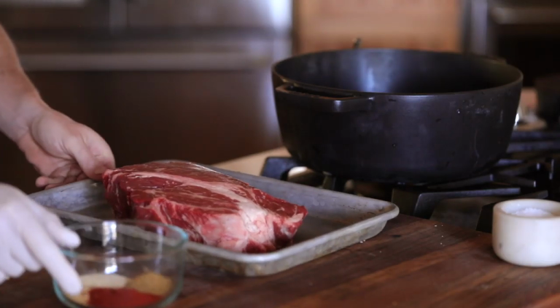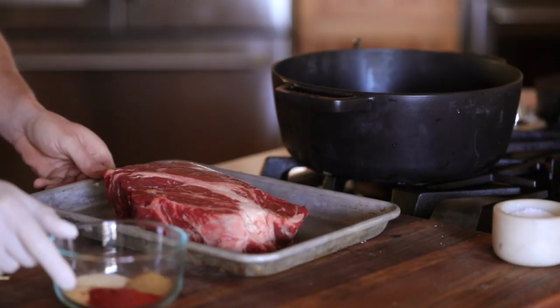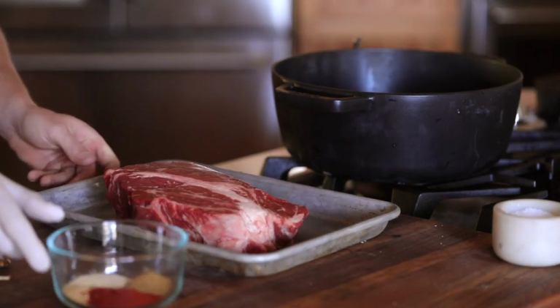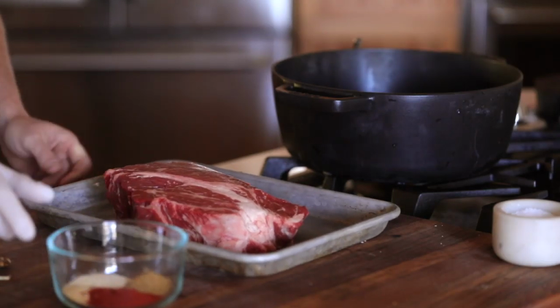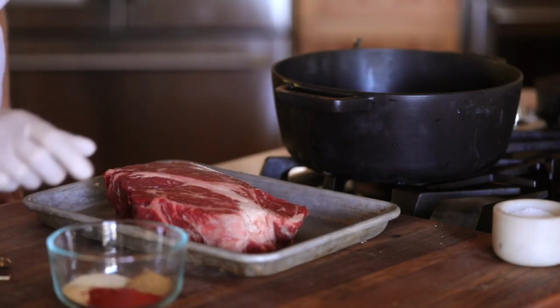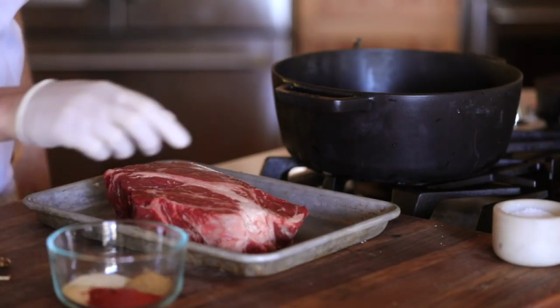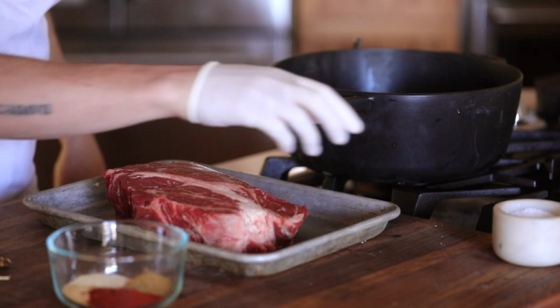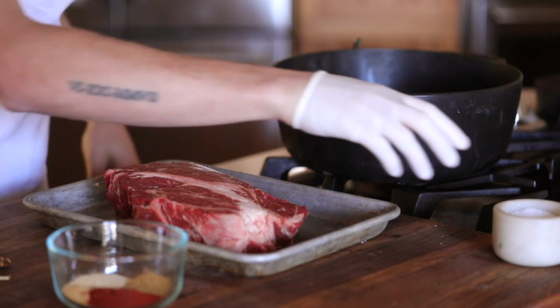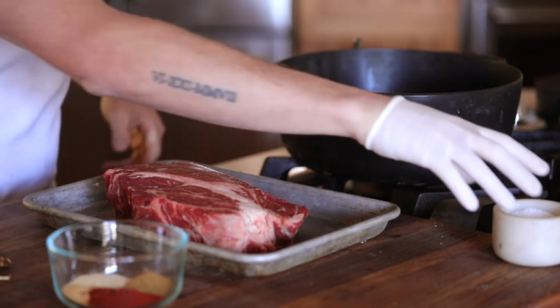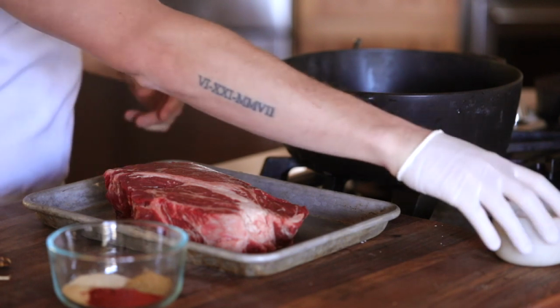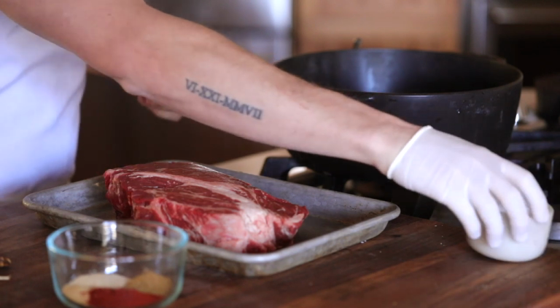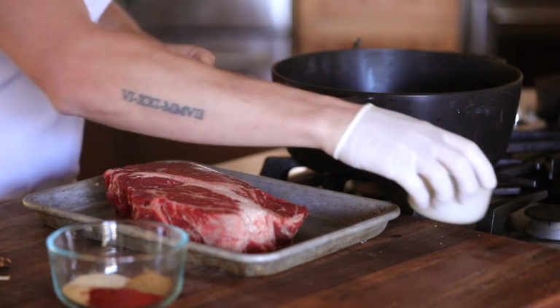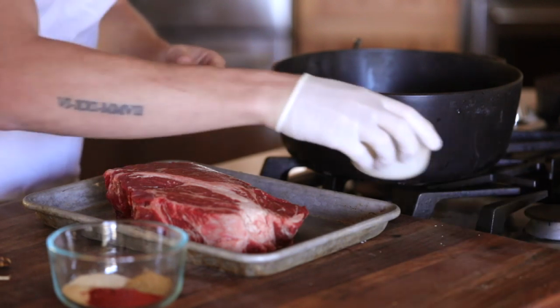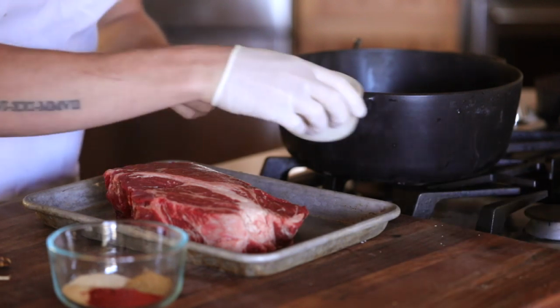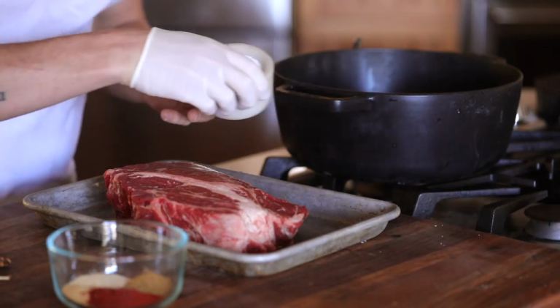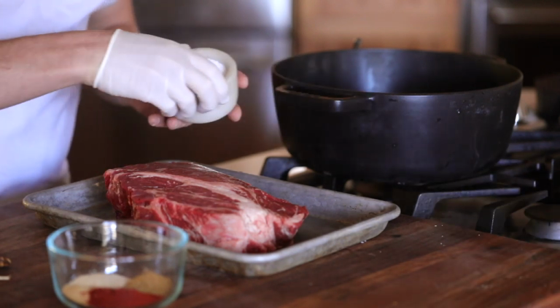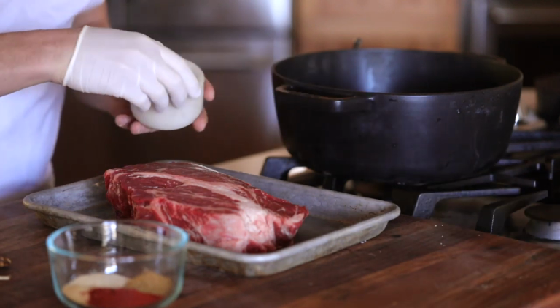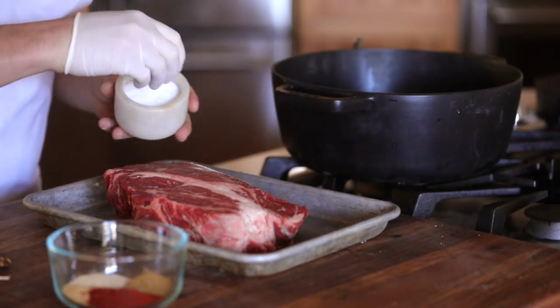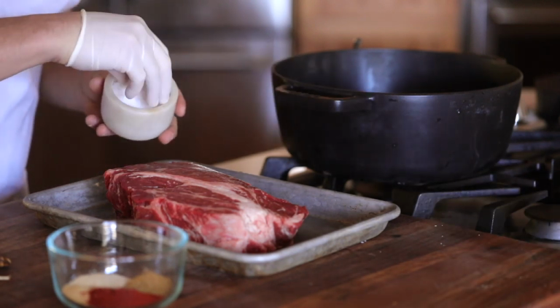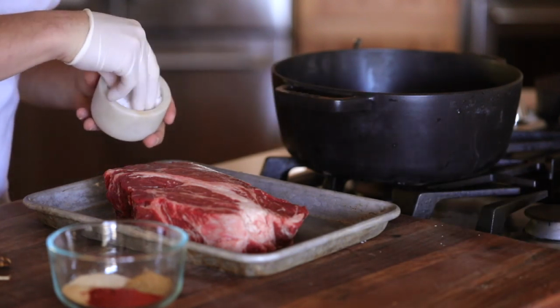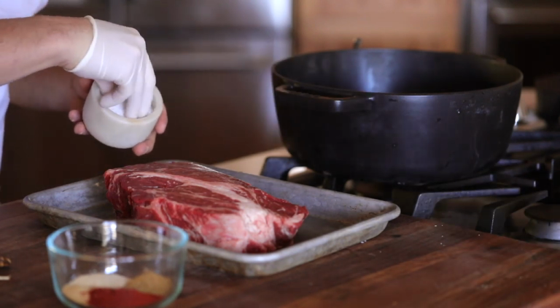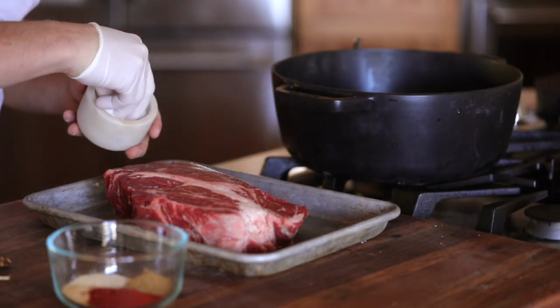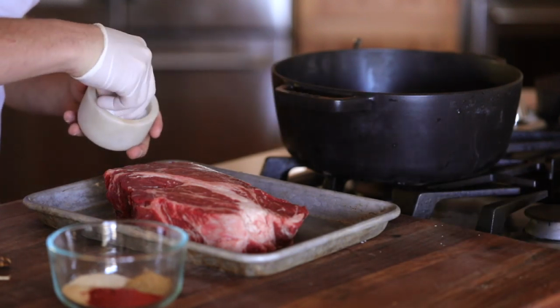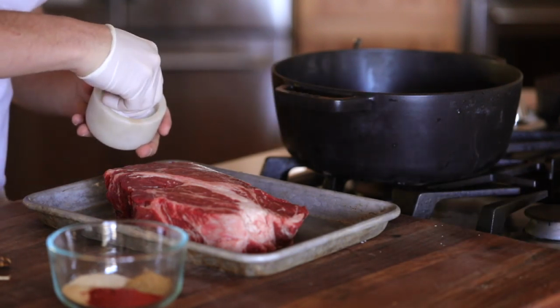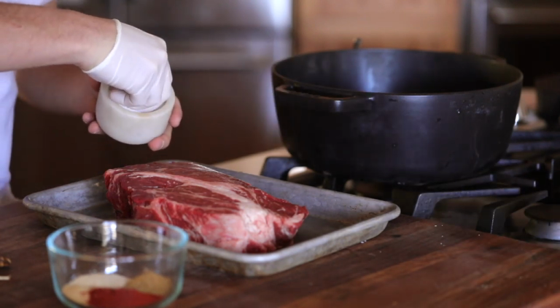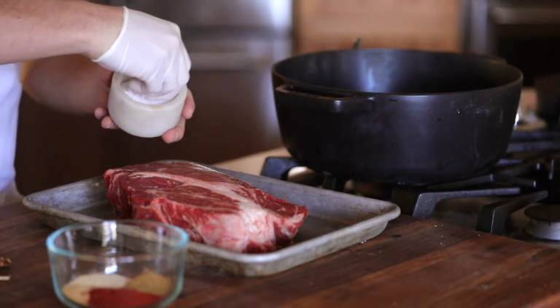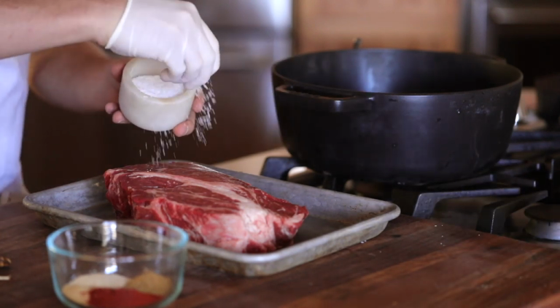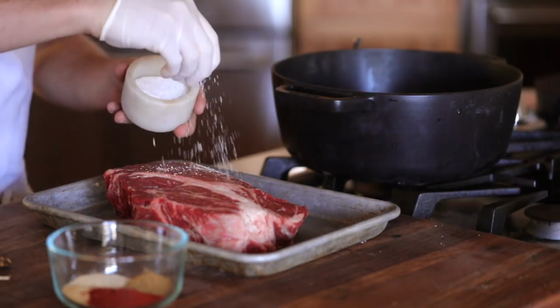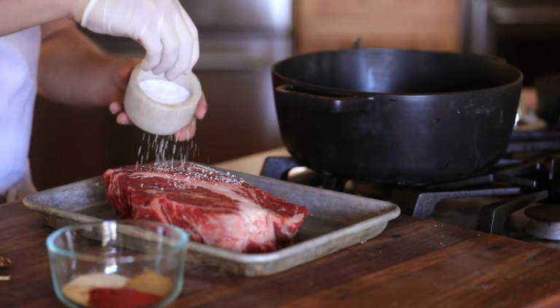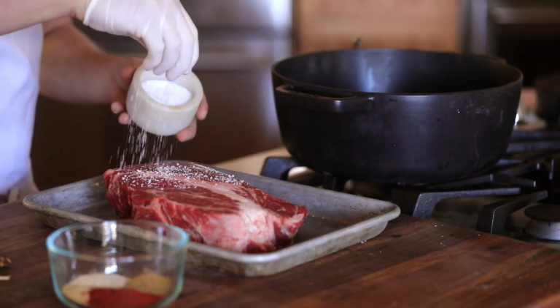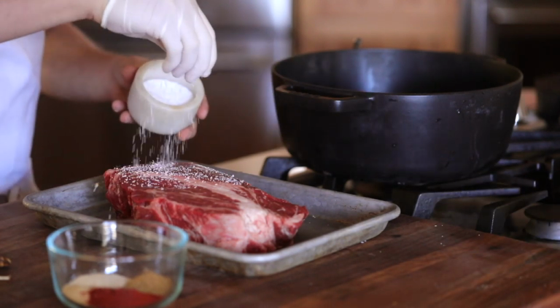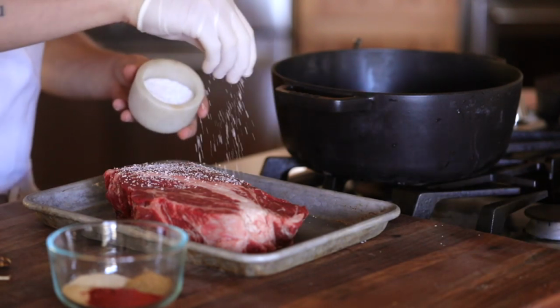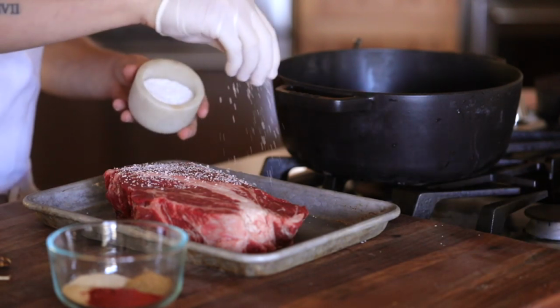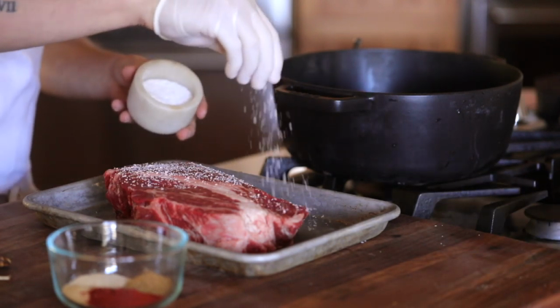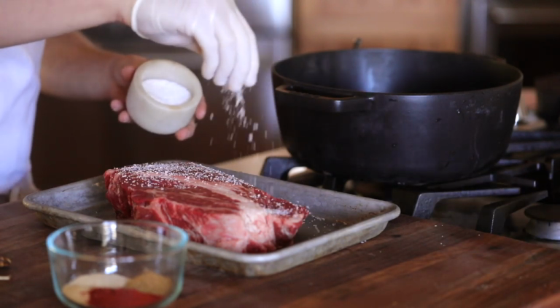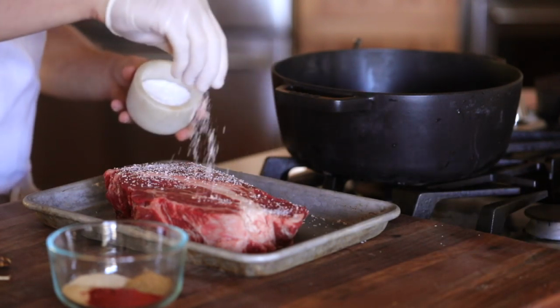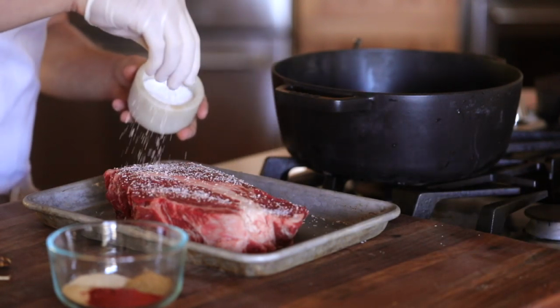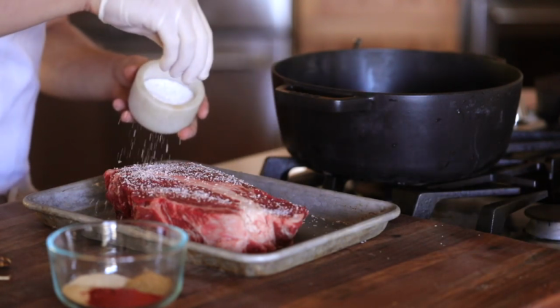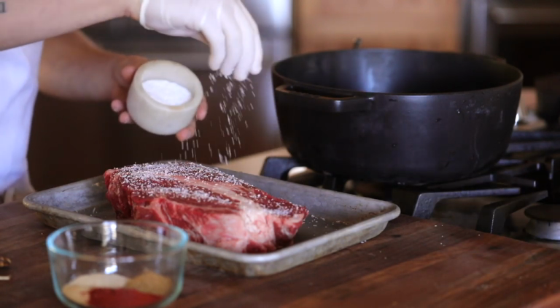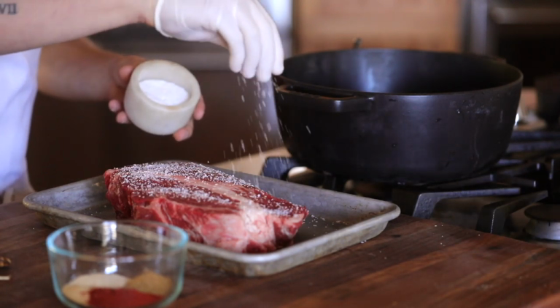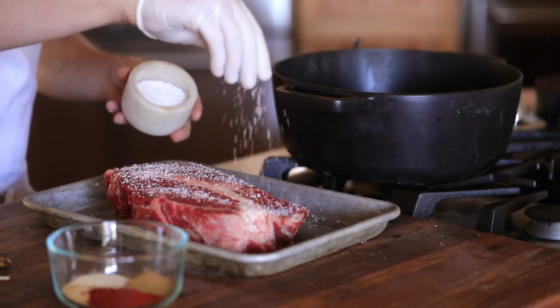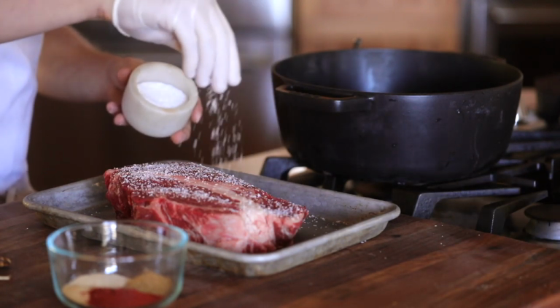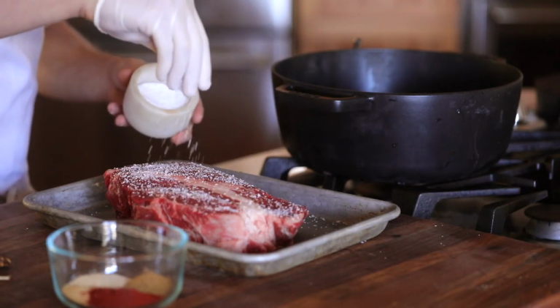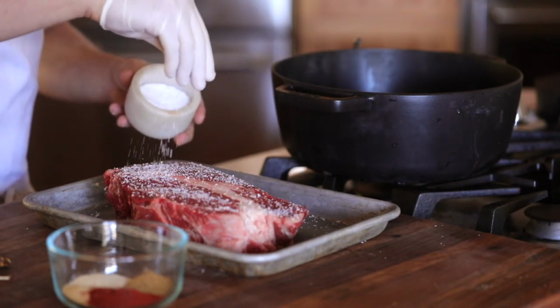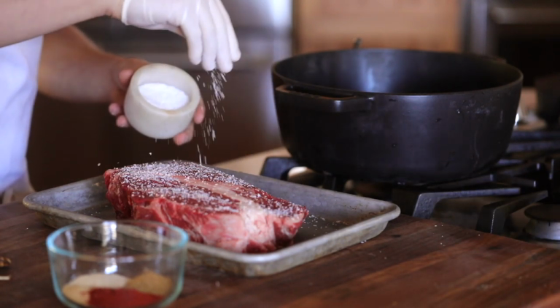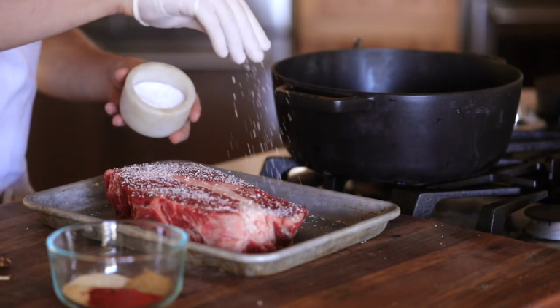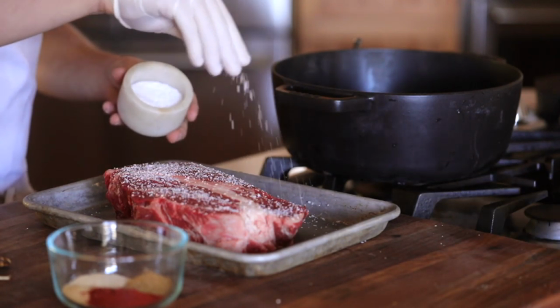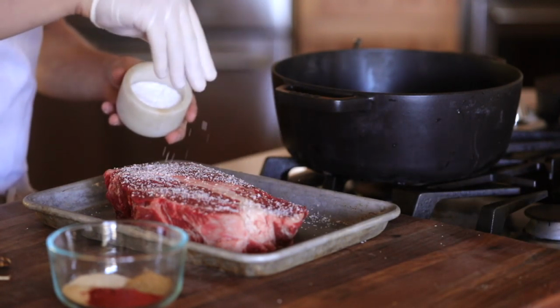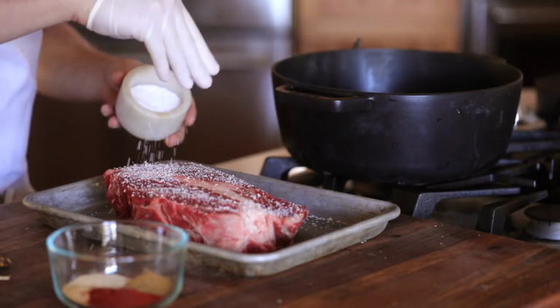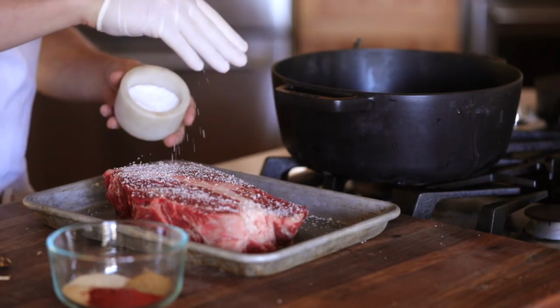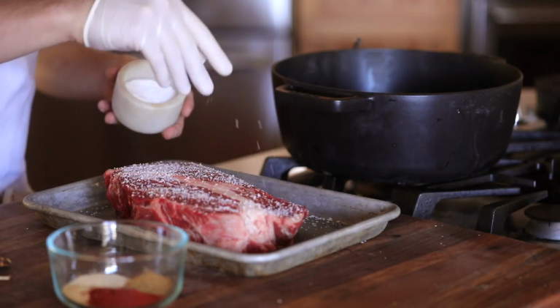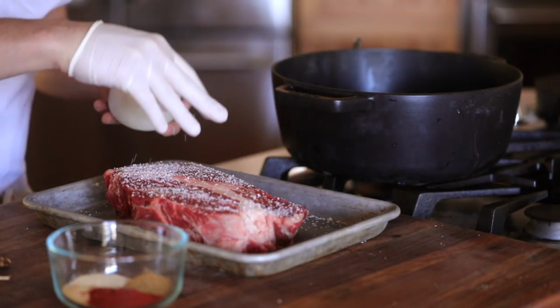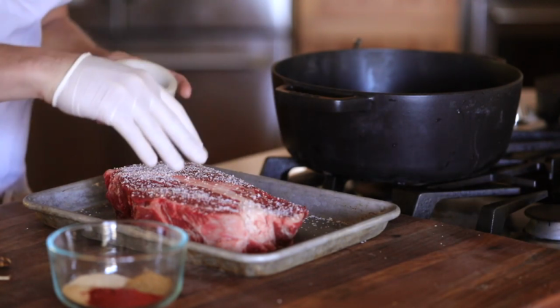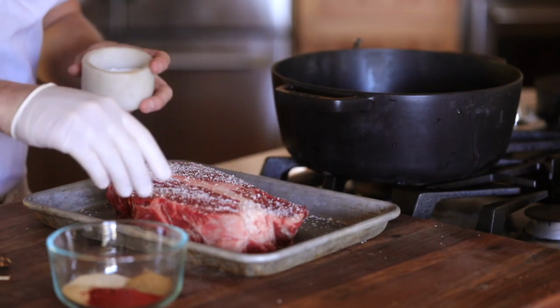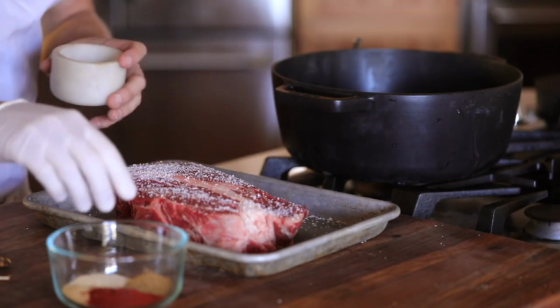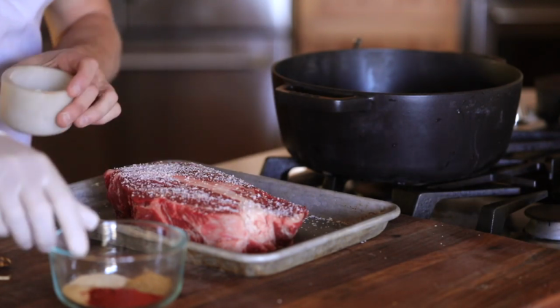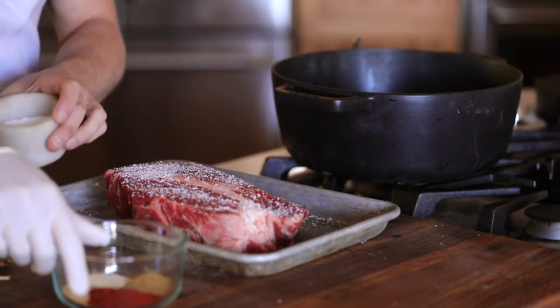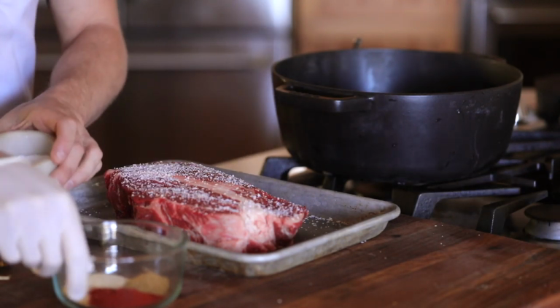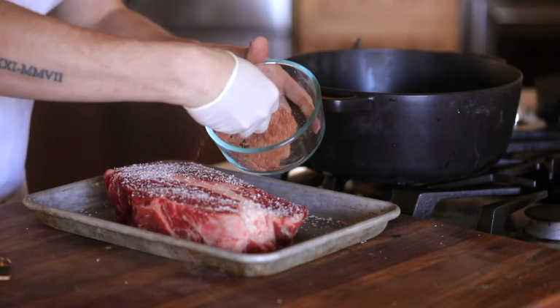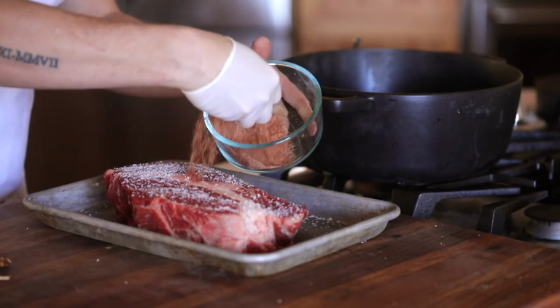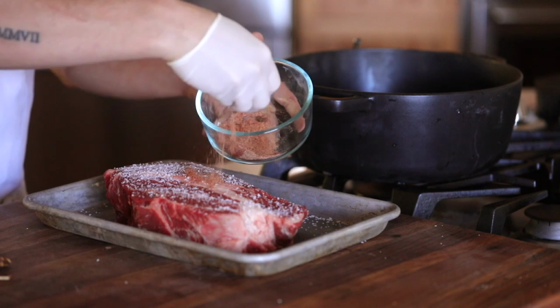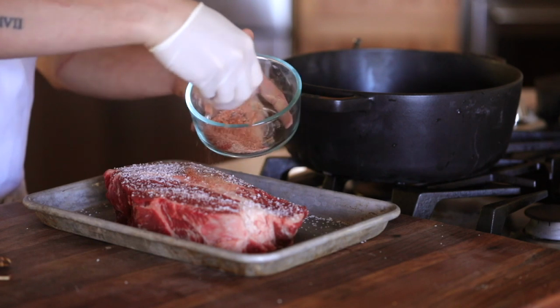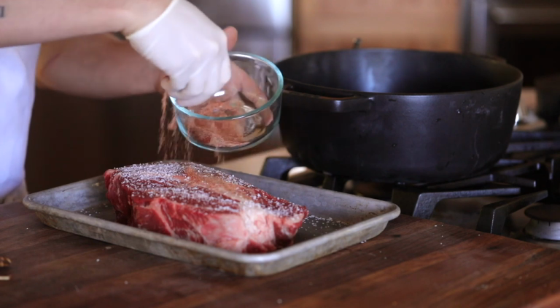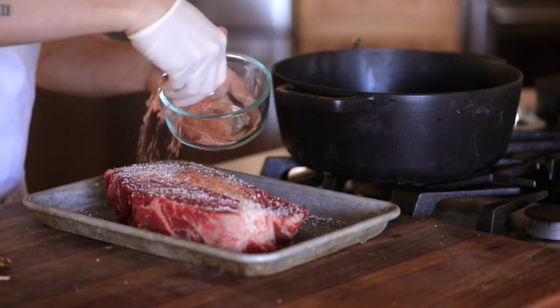The first thing on the prep list is to get the meat cooking since it will easily take a few hours before it's ready to shred.